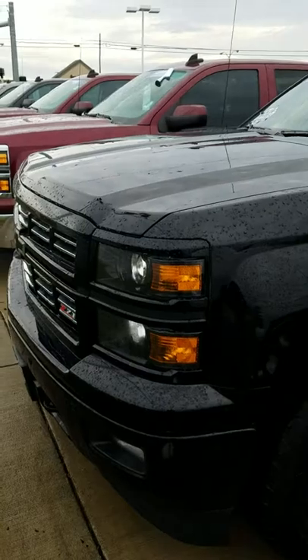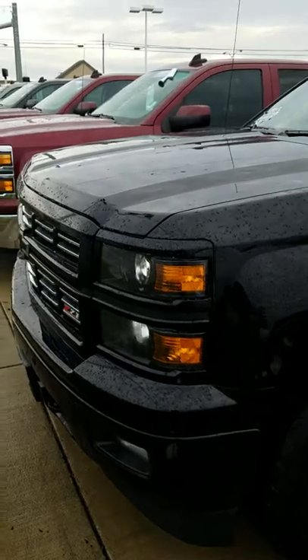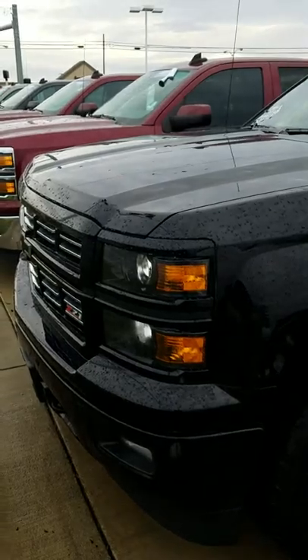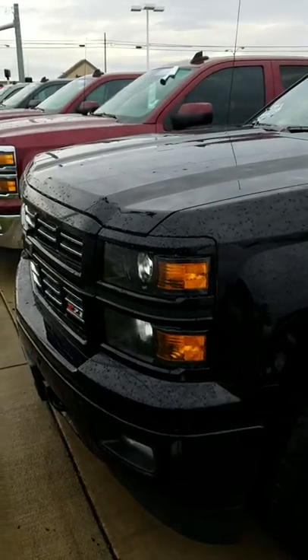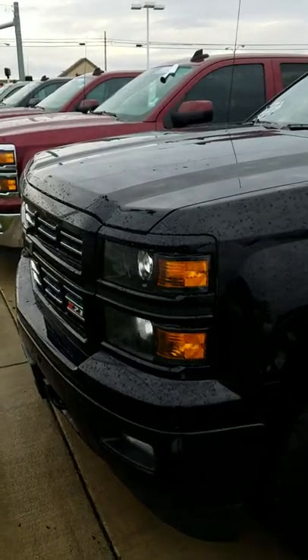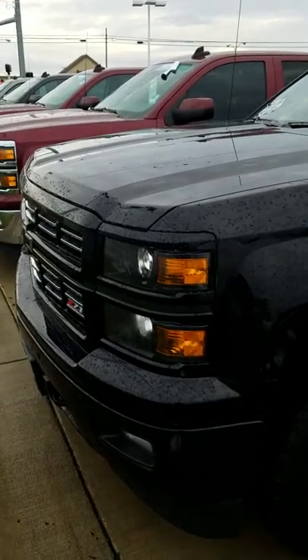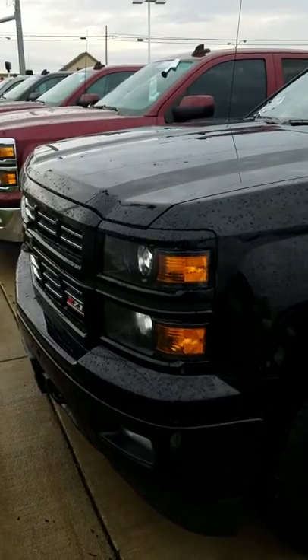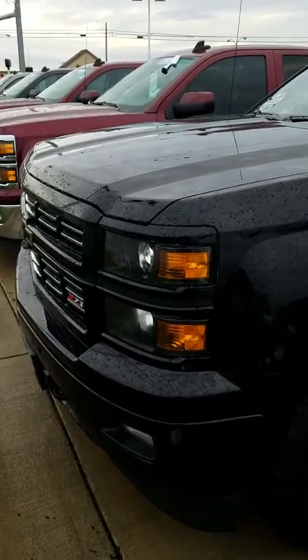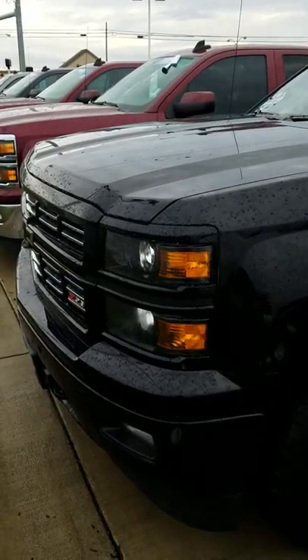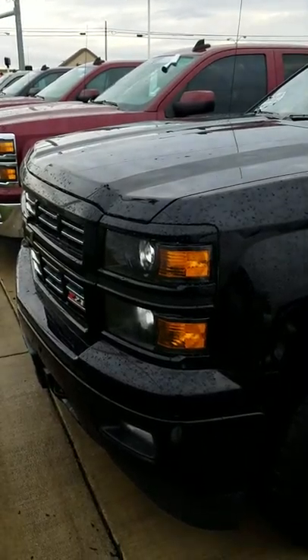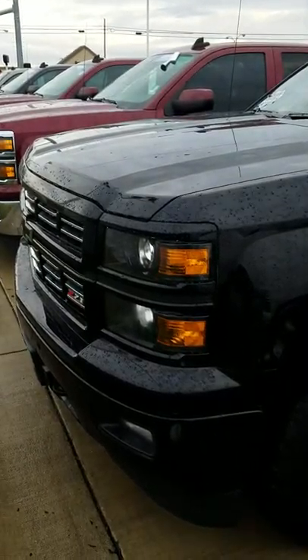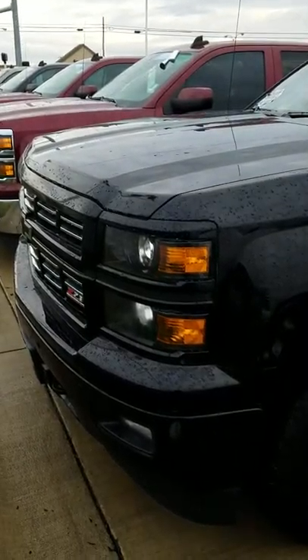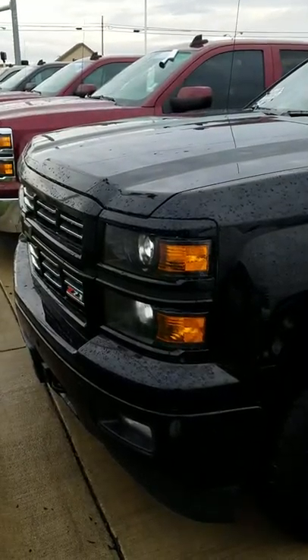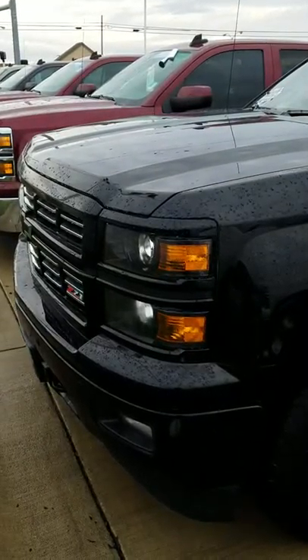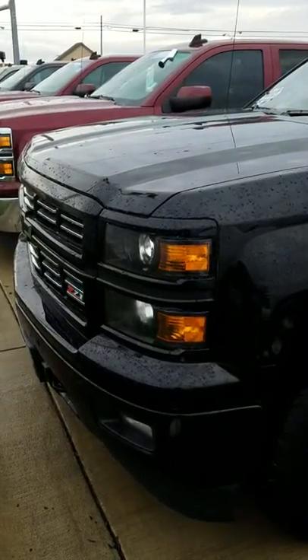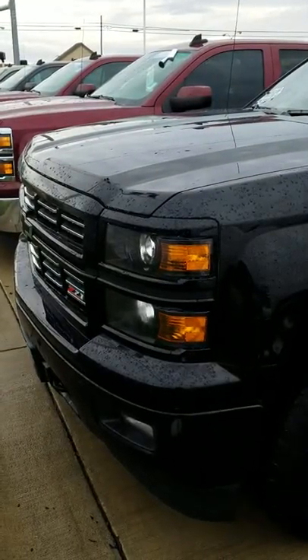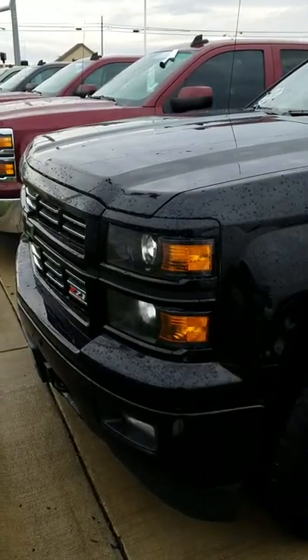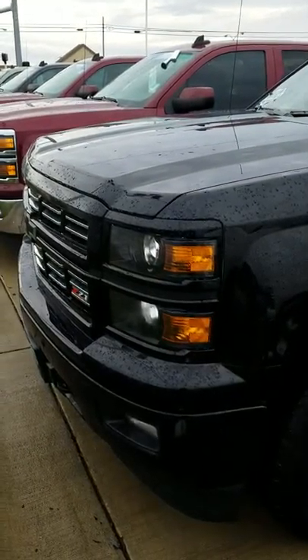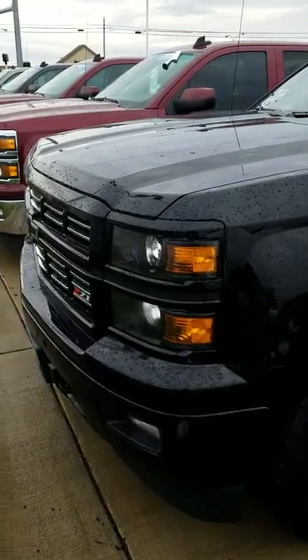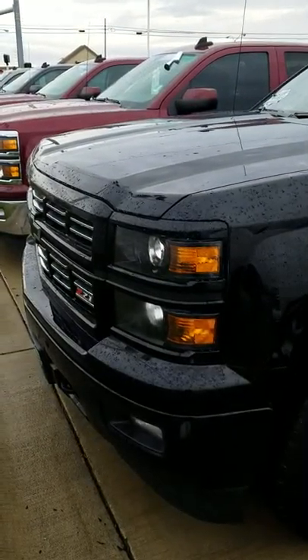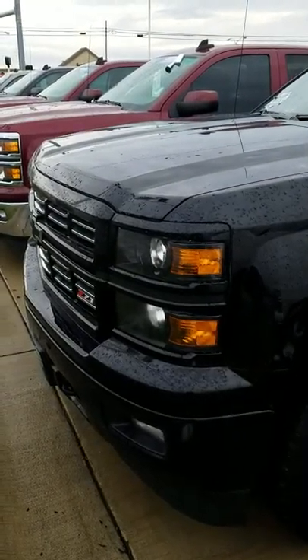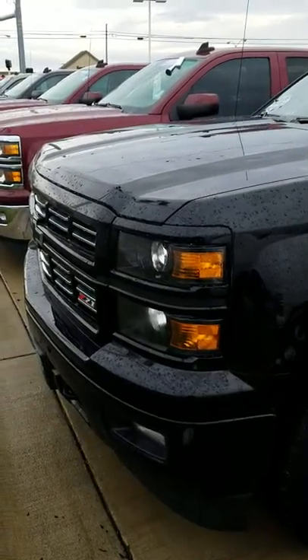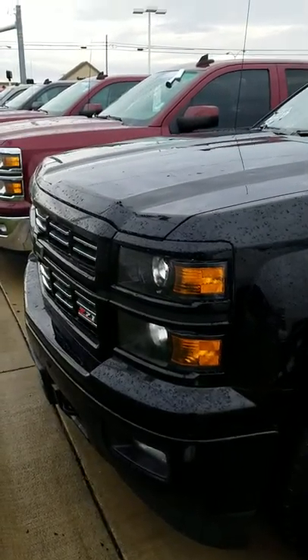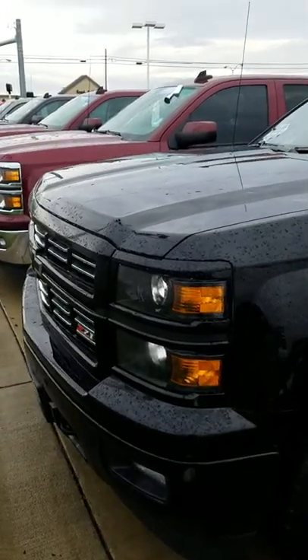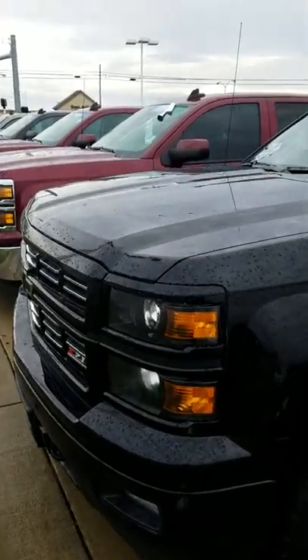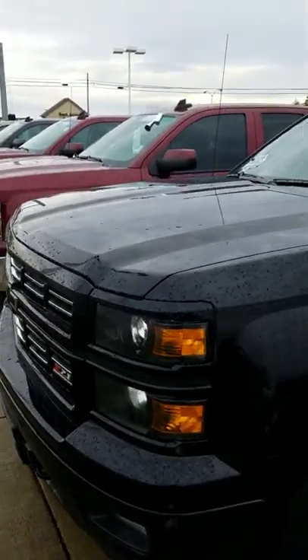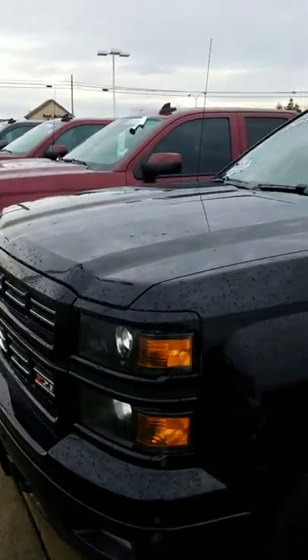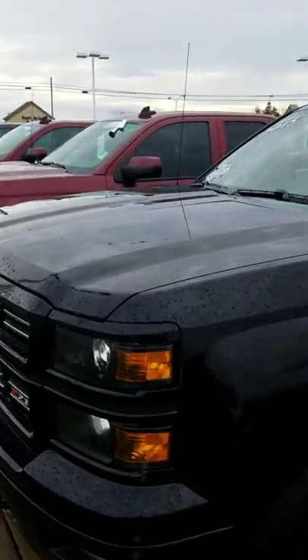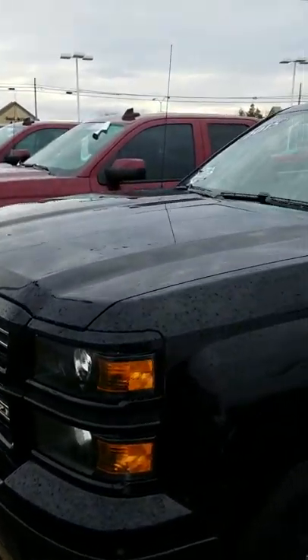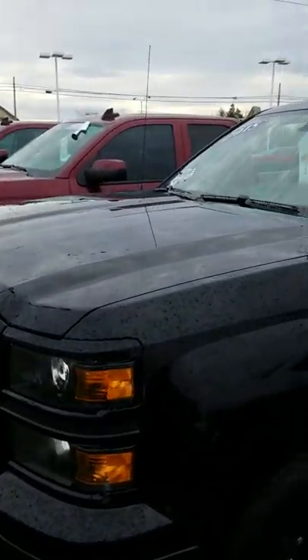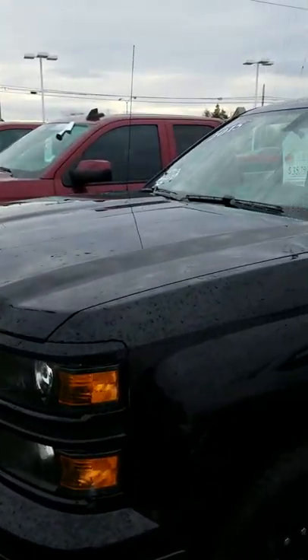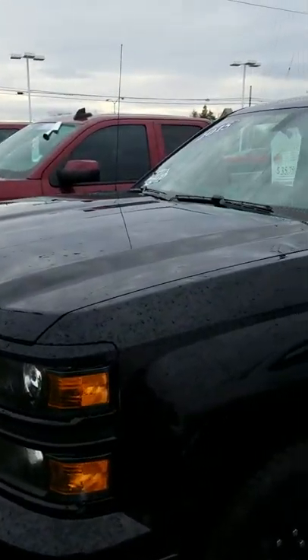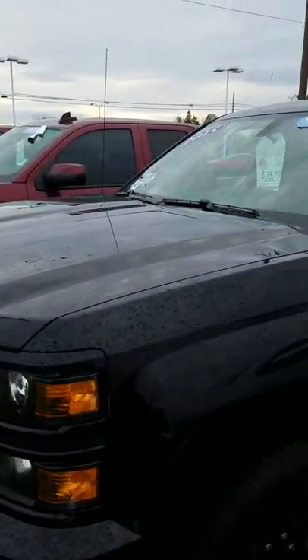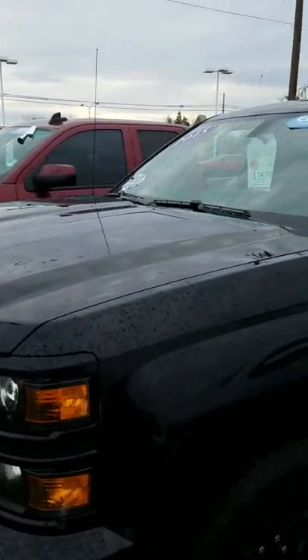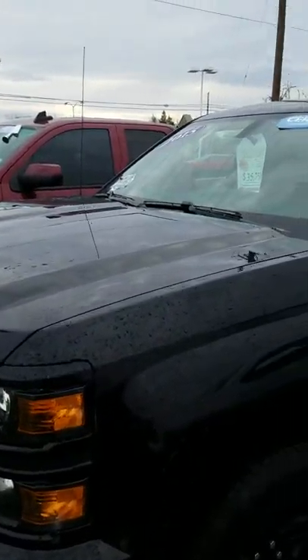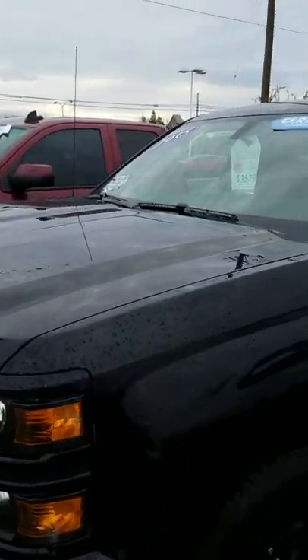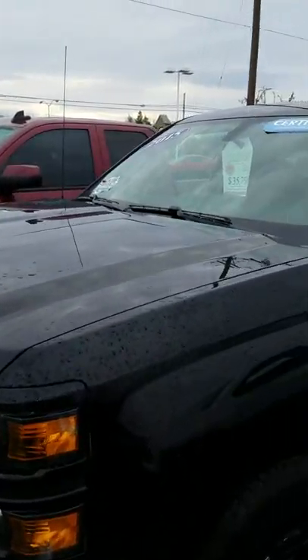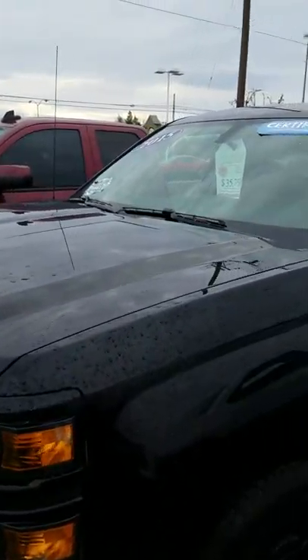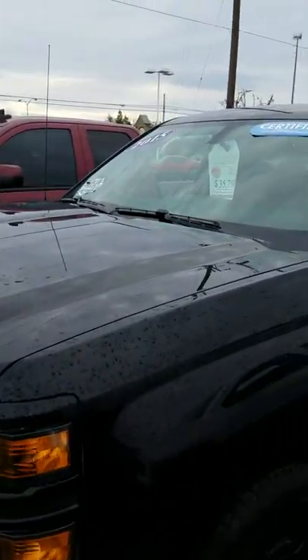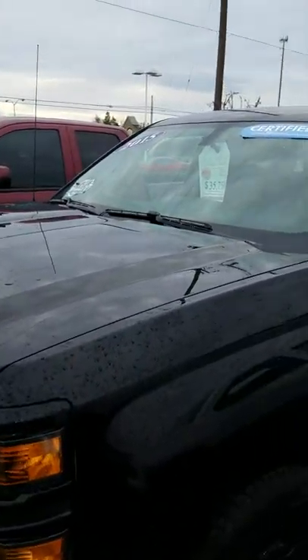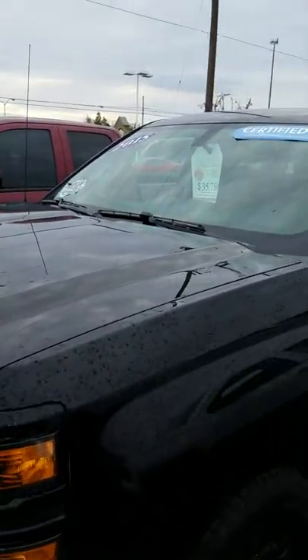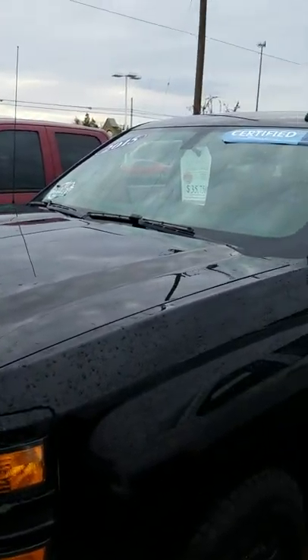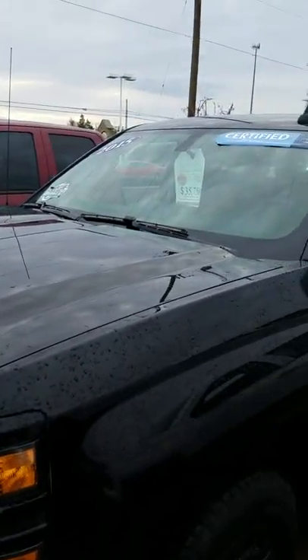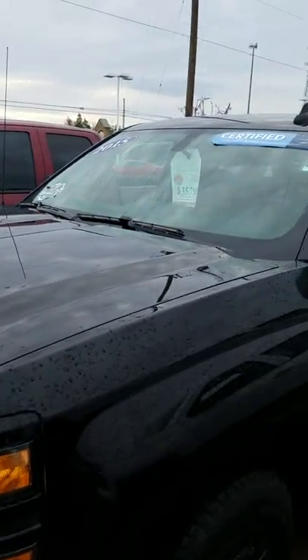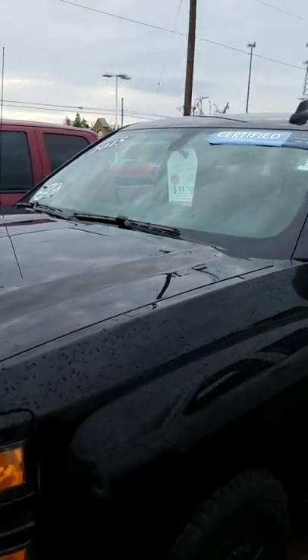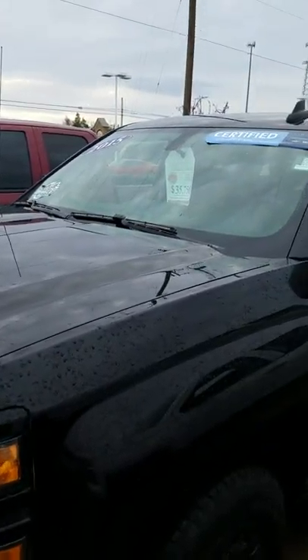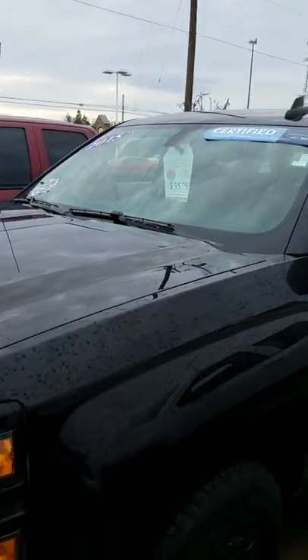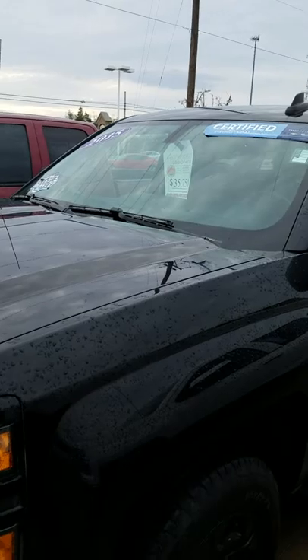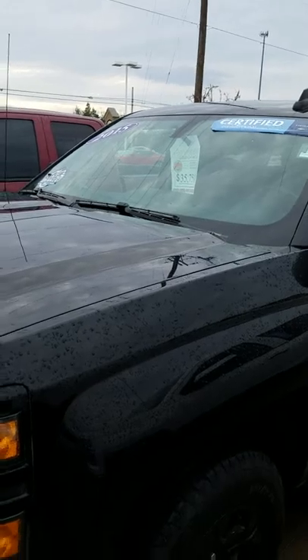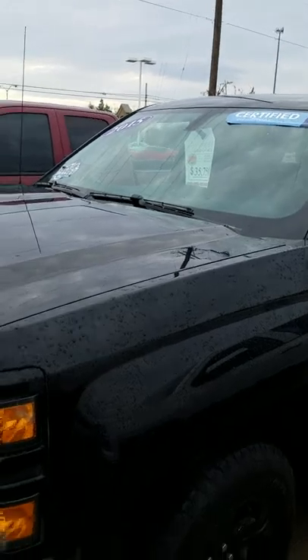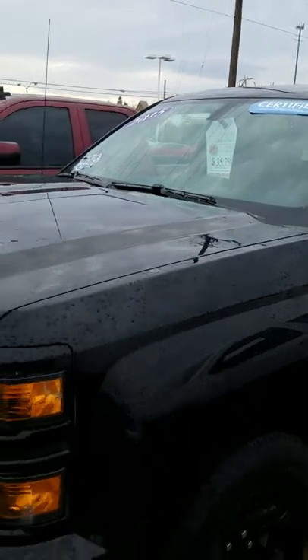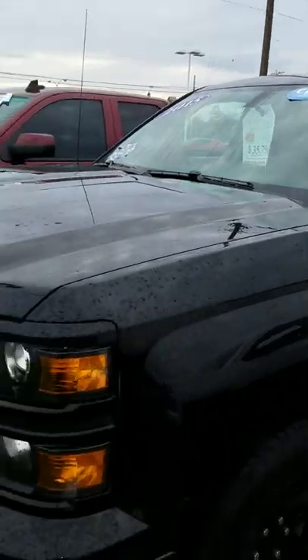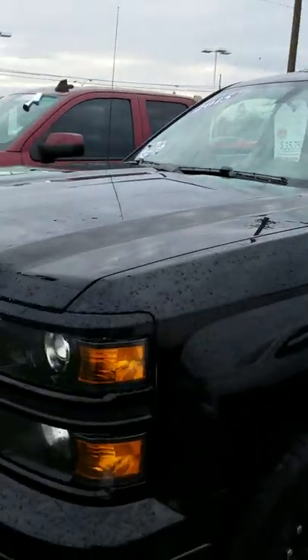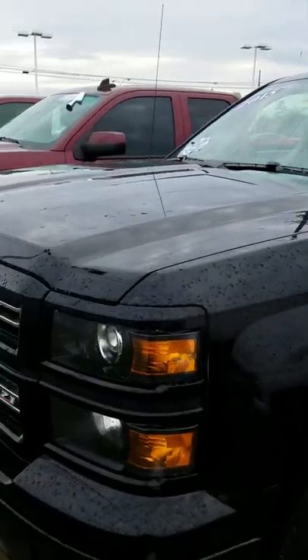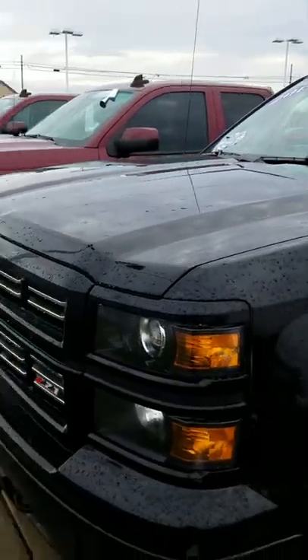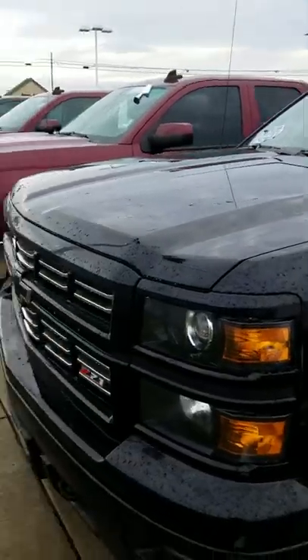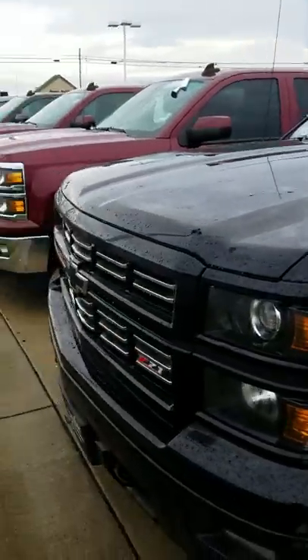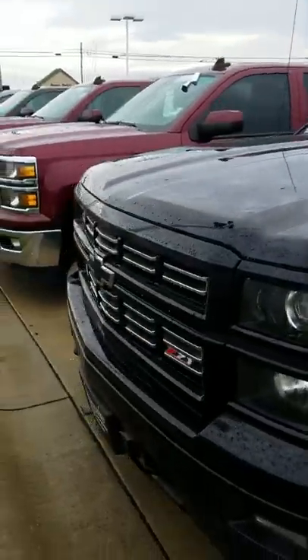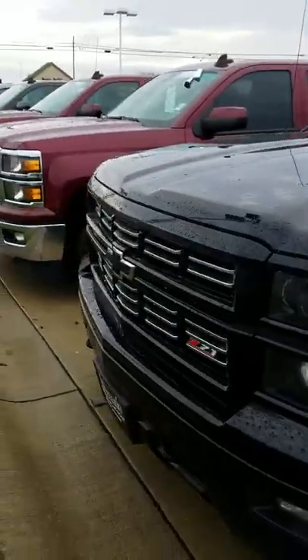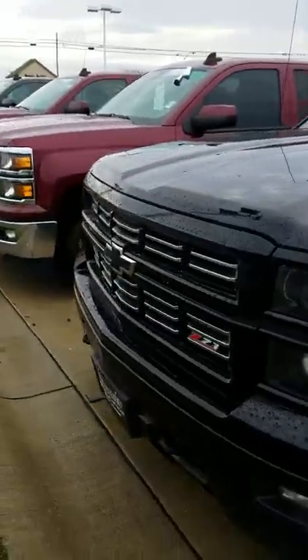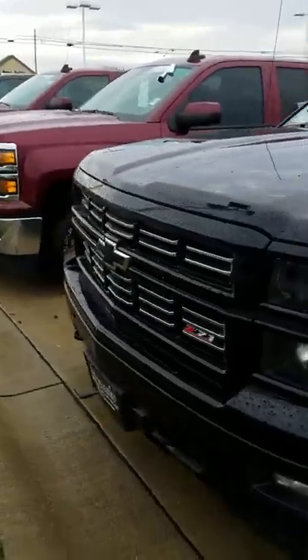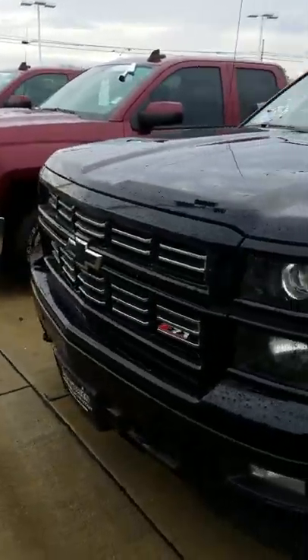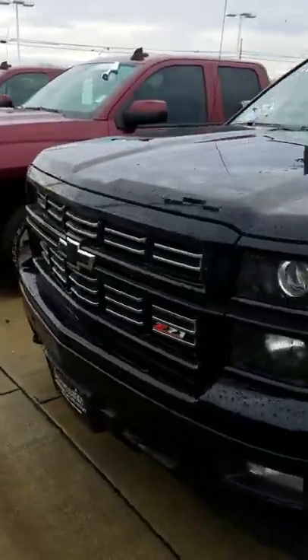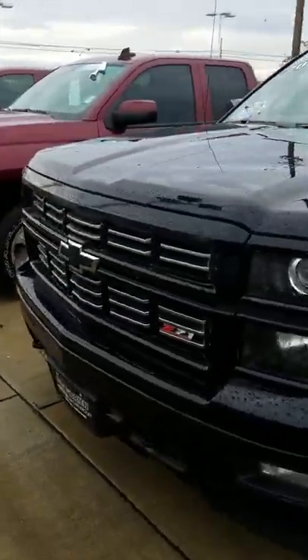Hi, good morning. This is Erin with Panobrain Chevy in Medina. Thank you for your interest in our 2015 Chevy Silverado 1500.